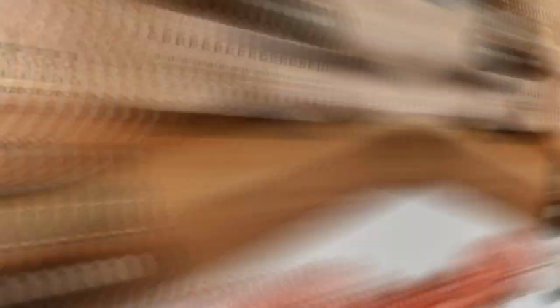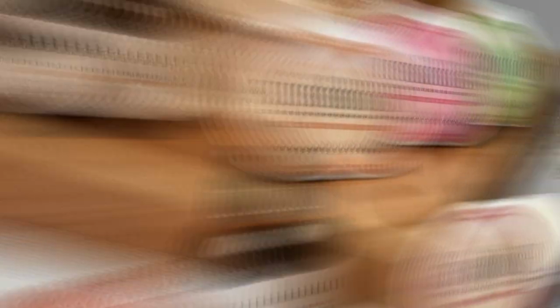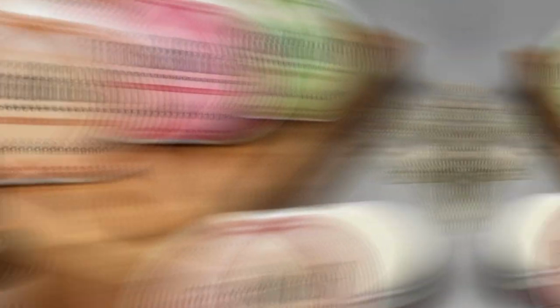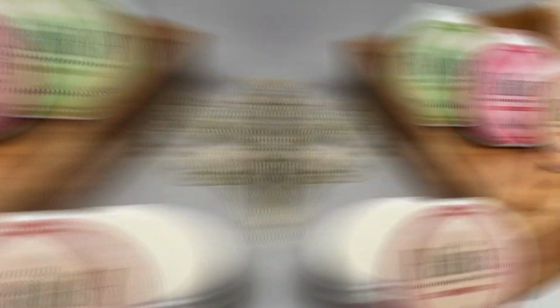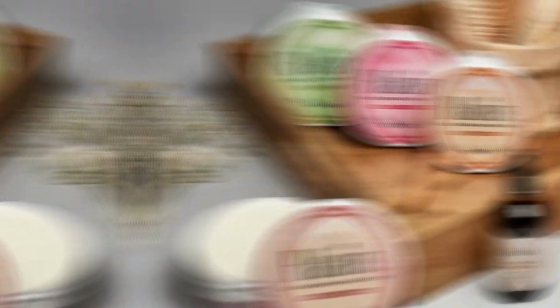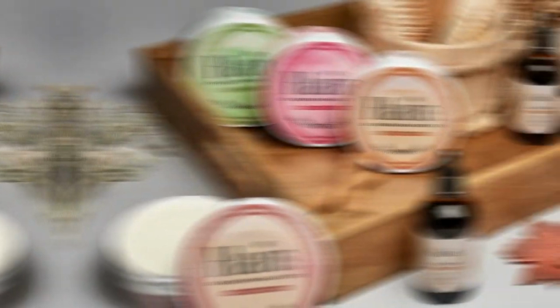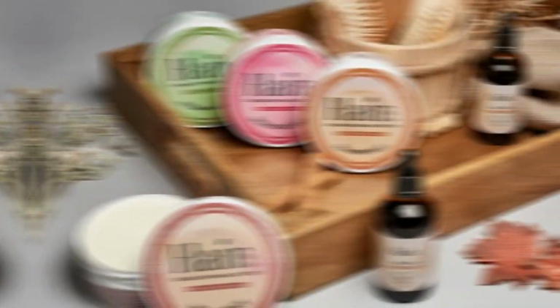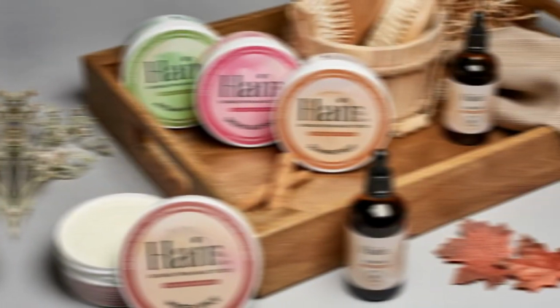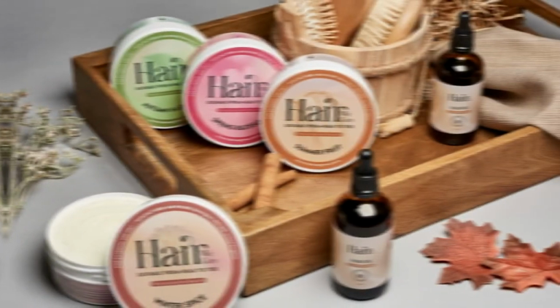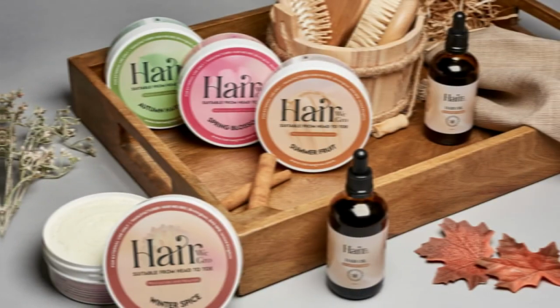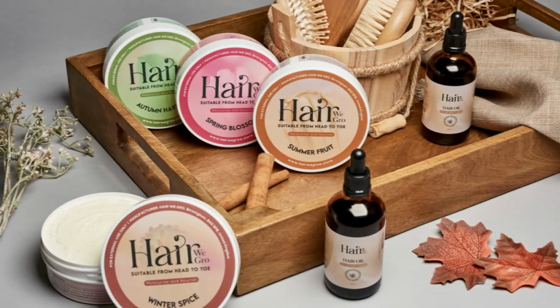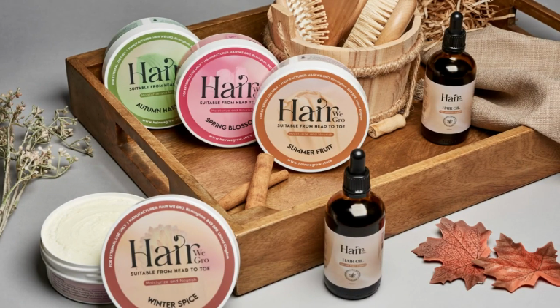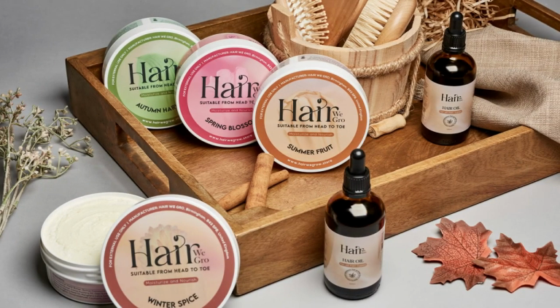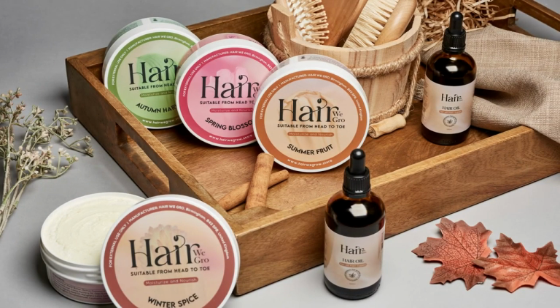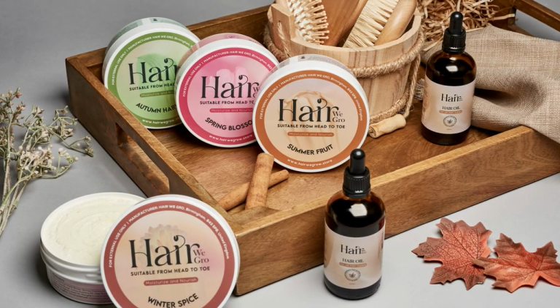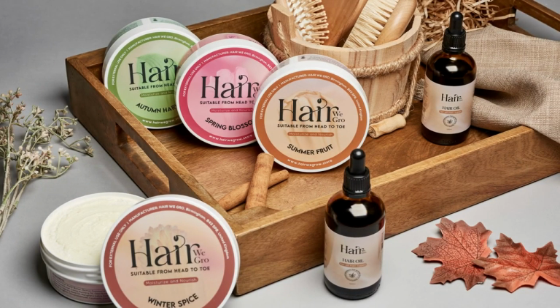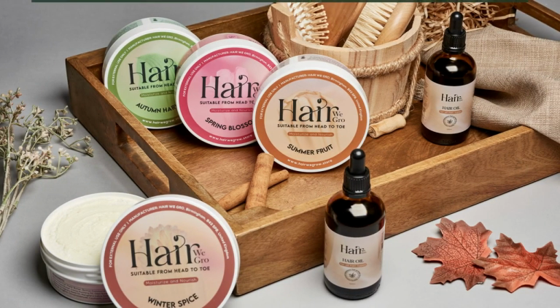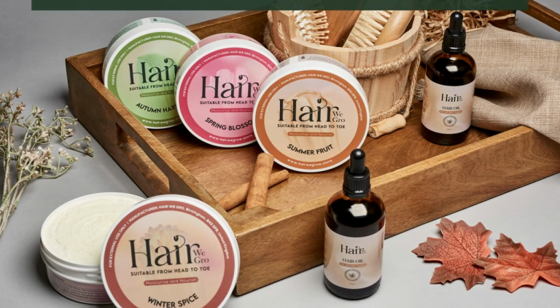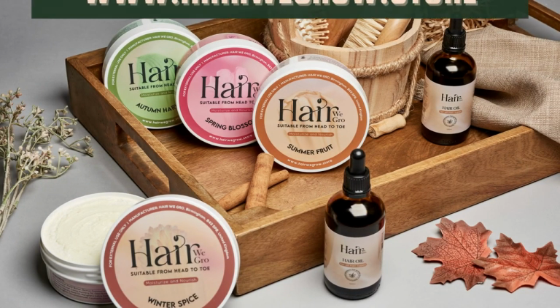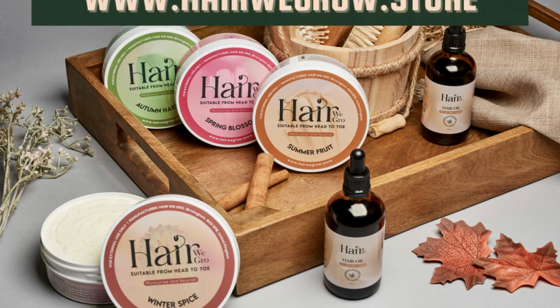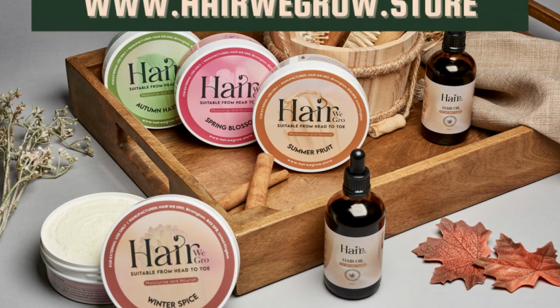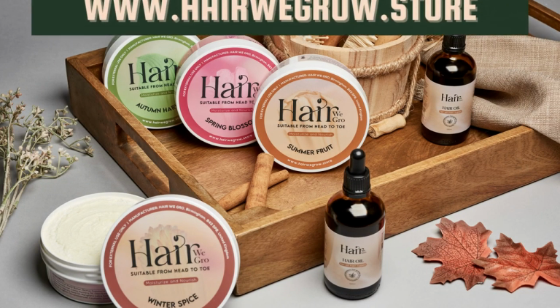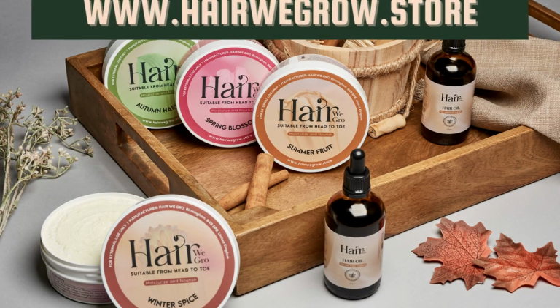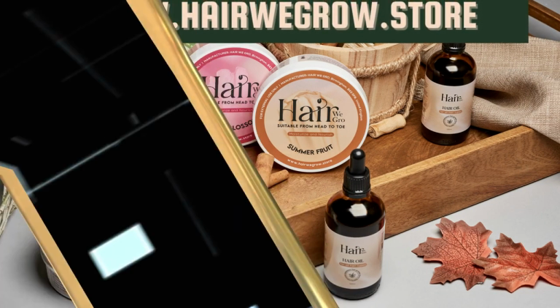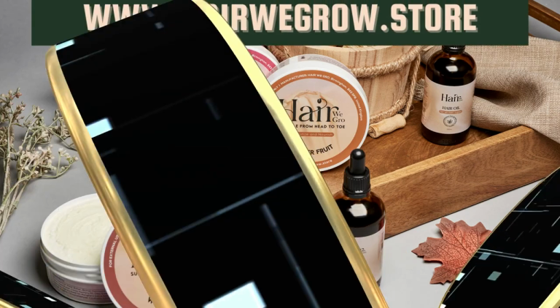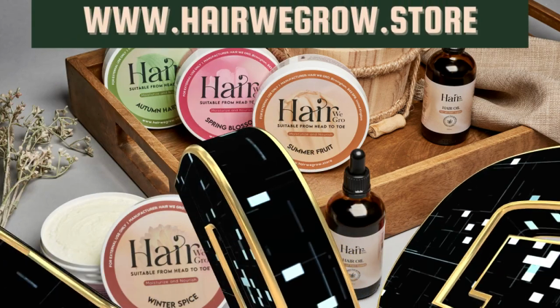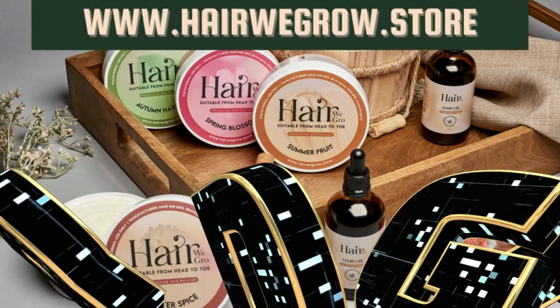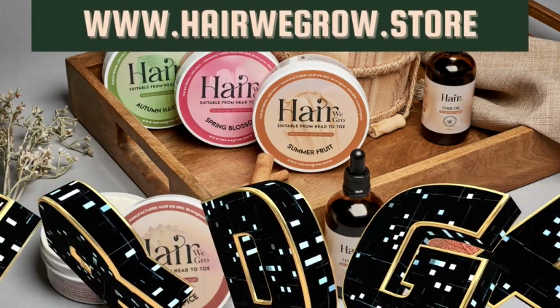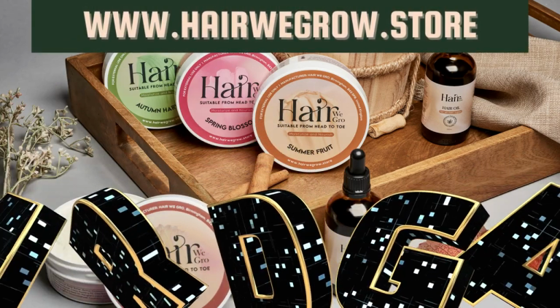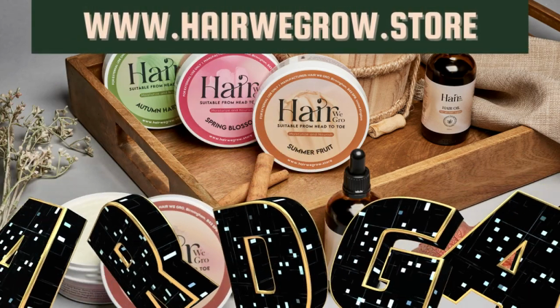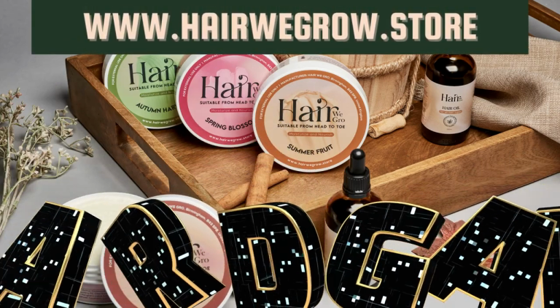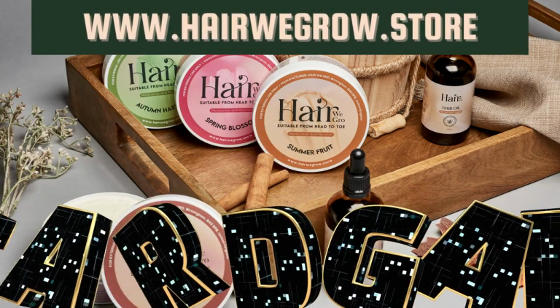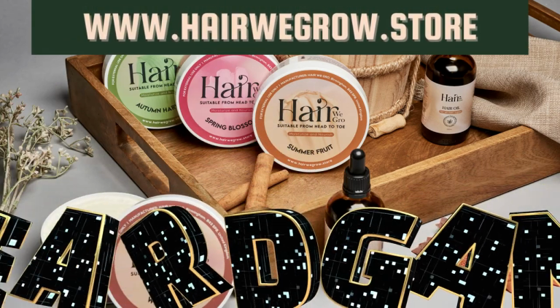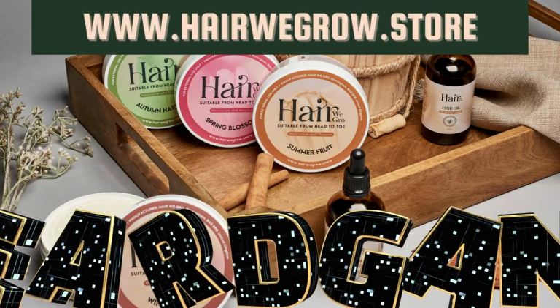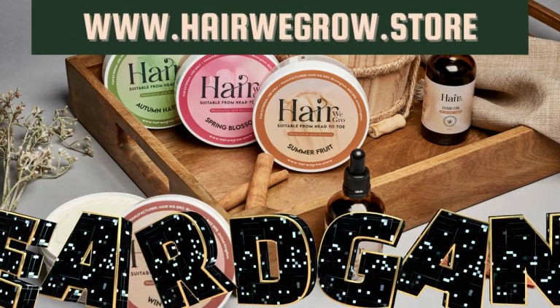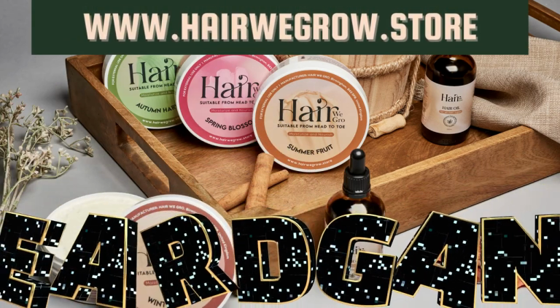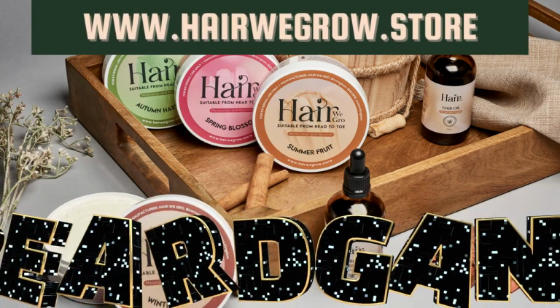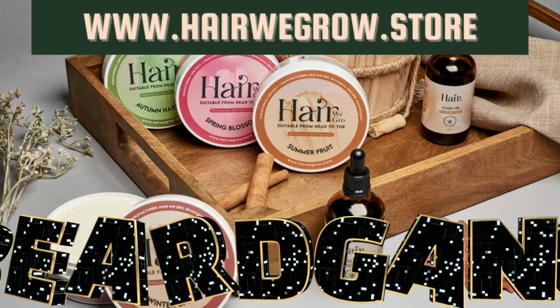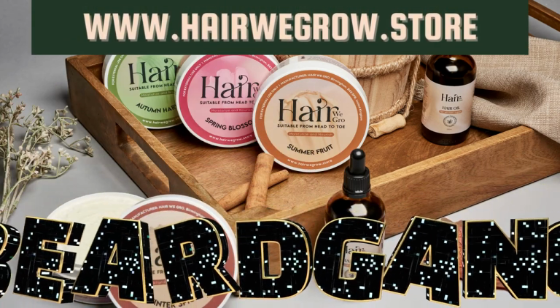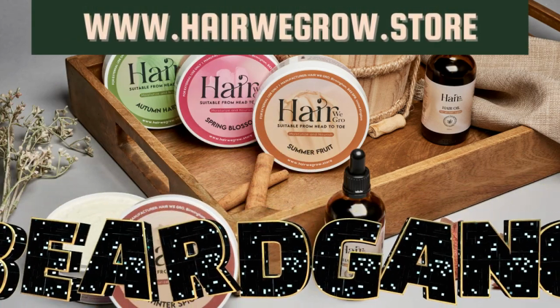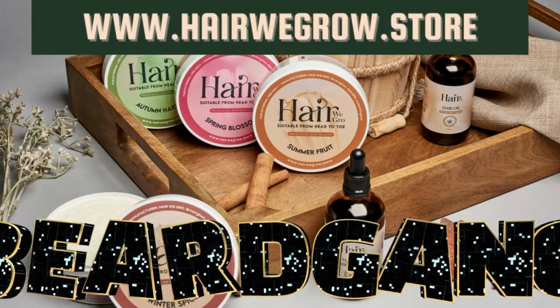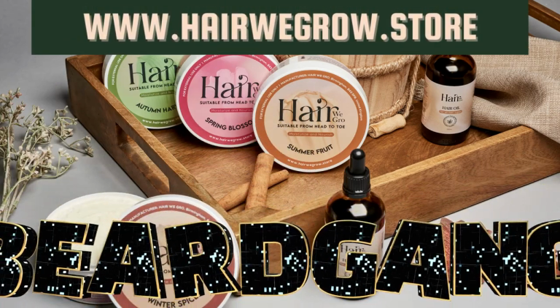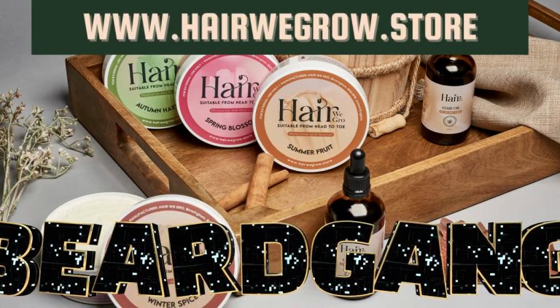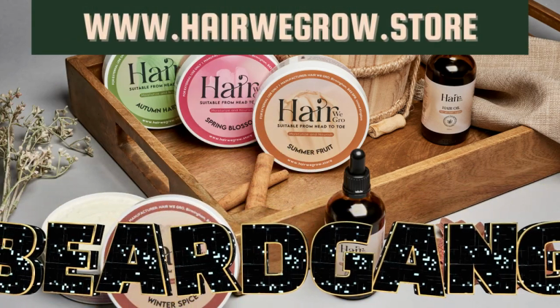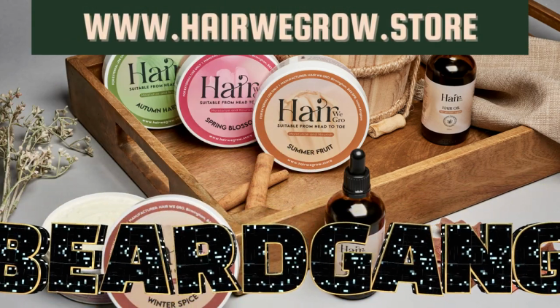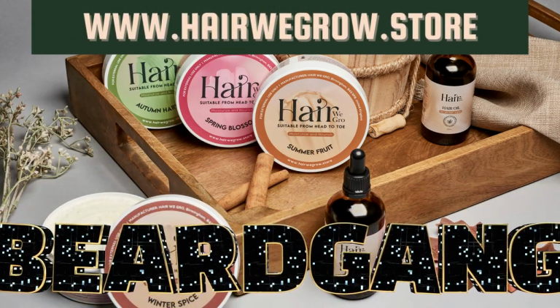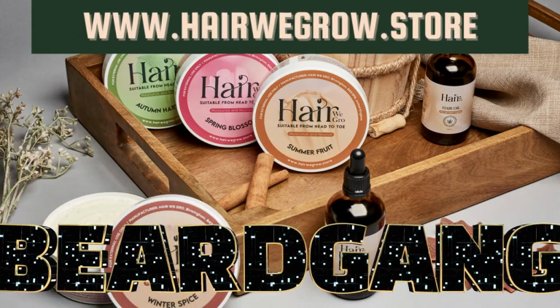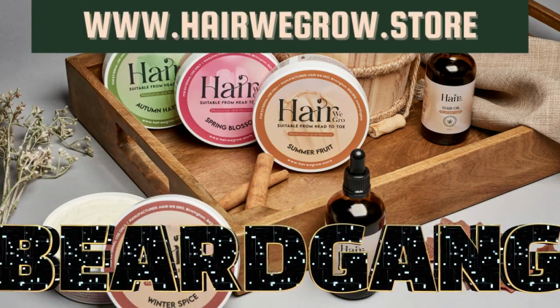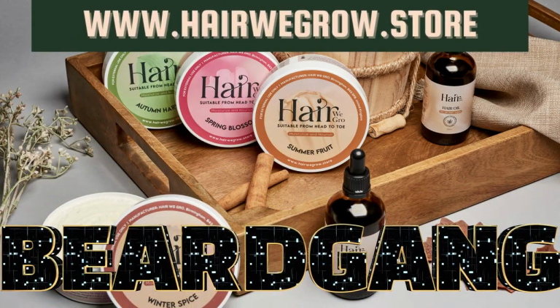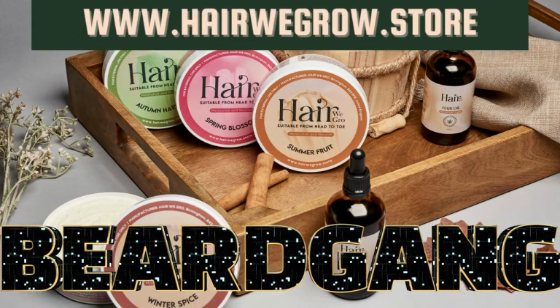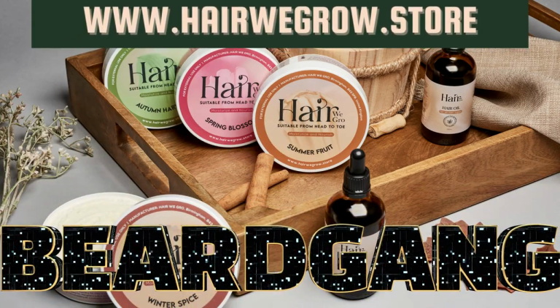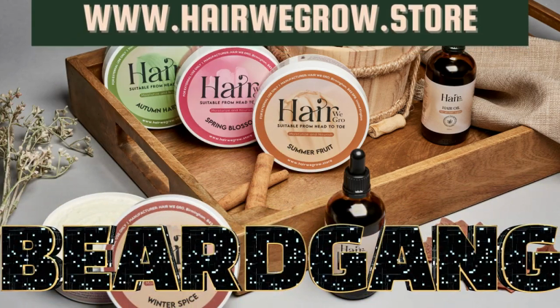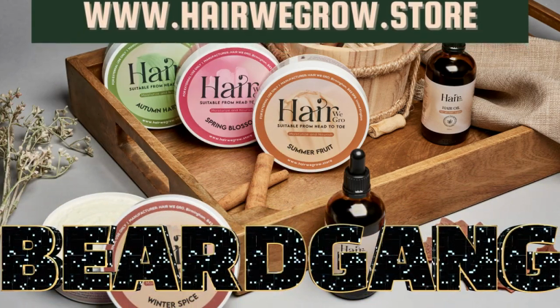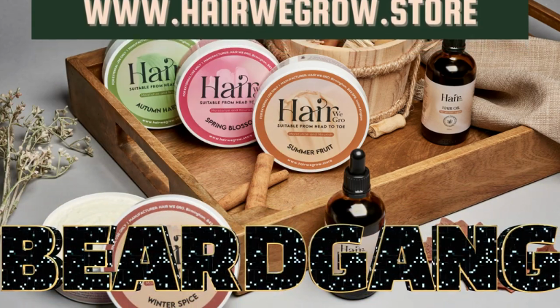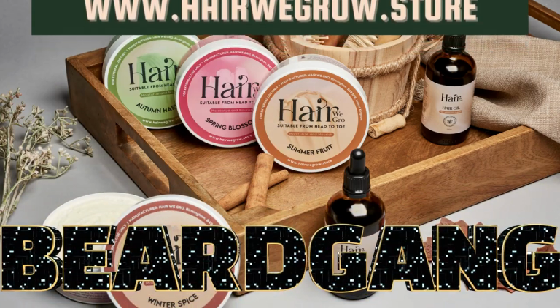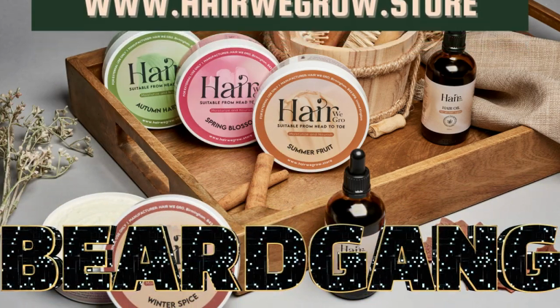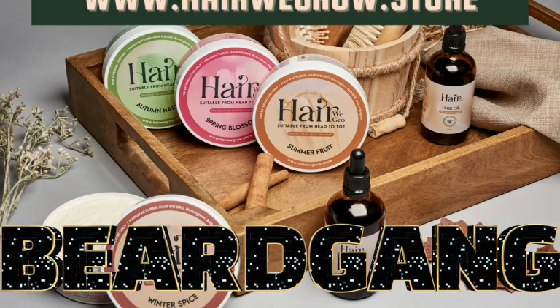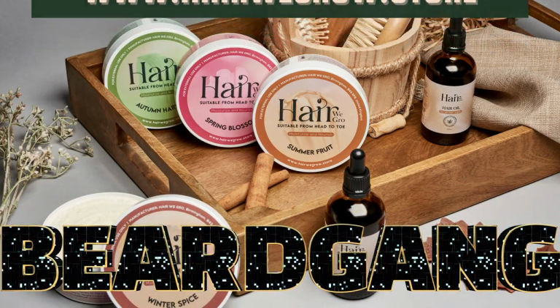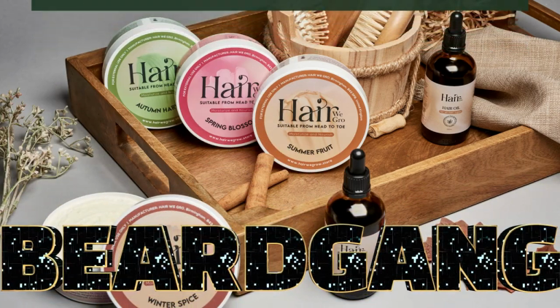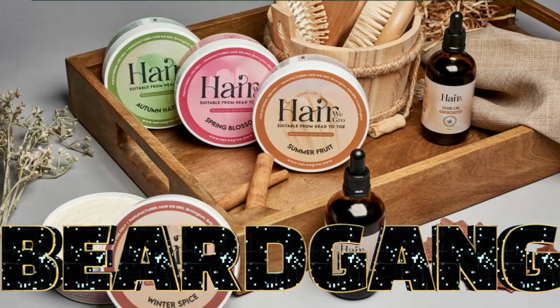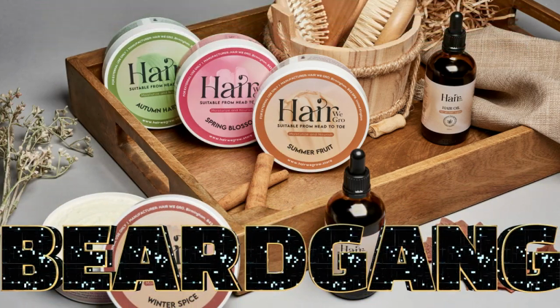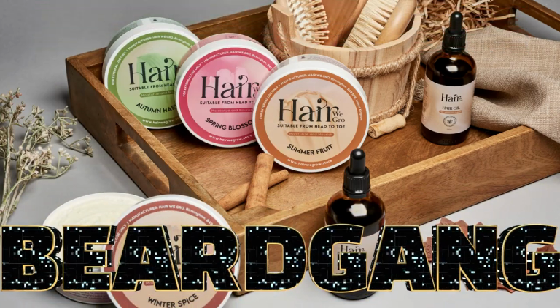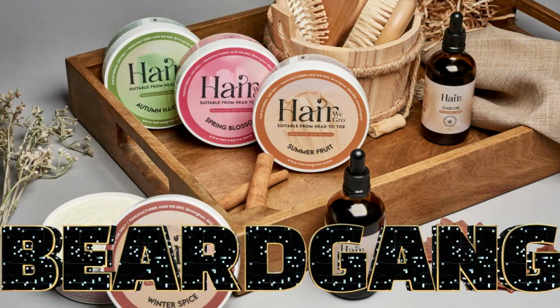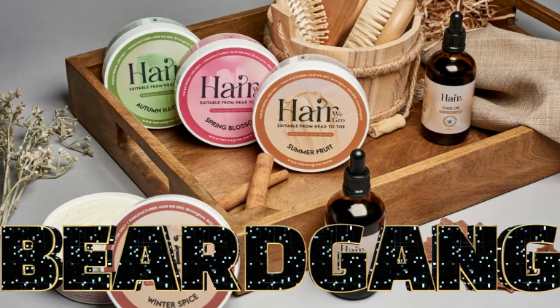To get your hands on our products, visit our website herewegrow.store and use discount code BEARDGANG to save some coins at checkout.